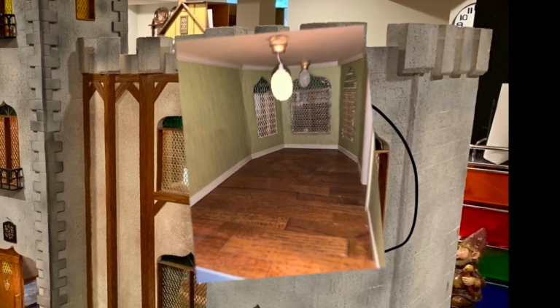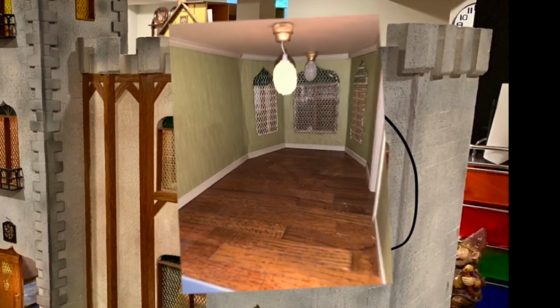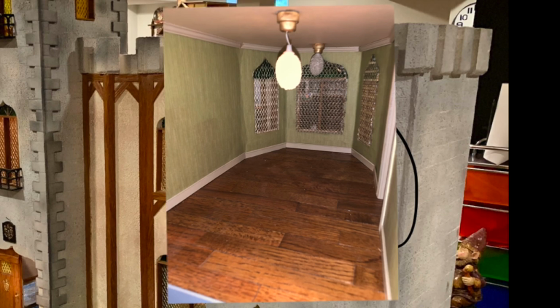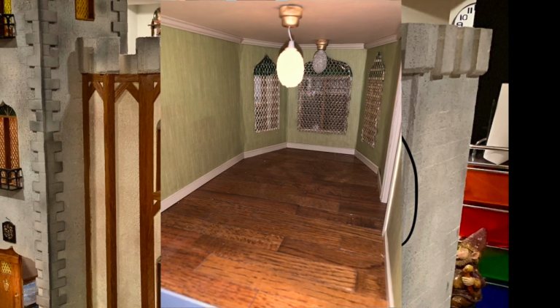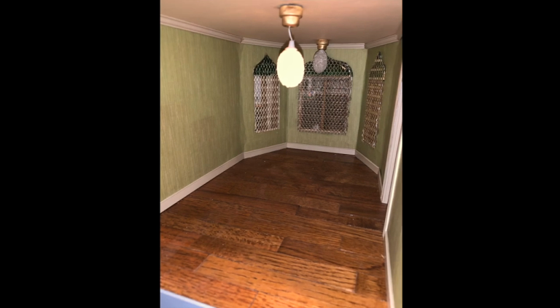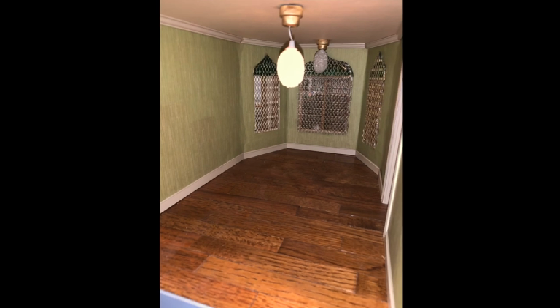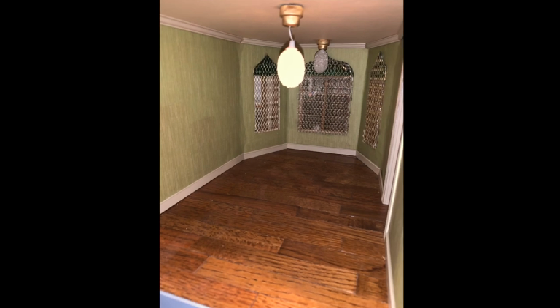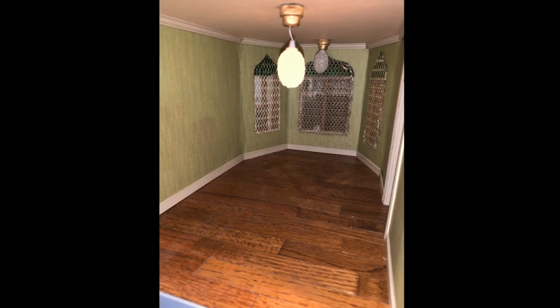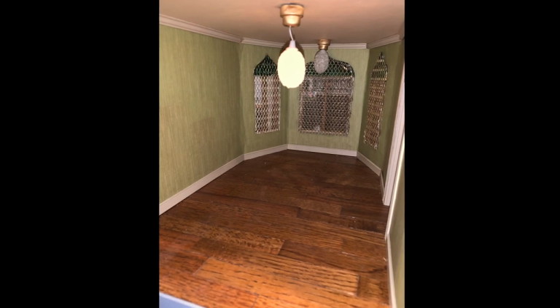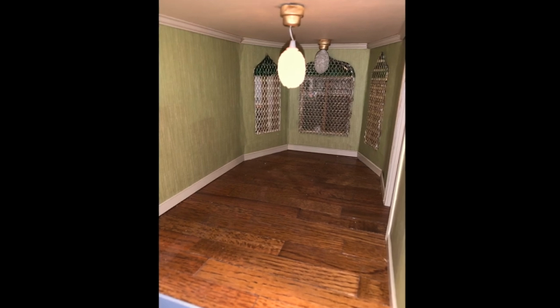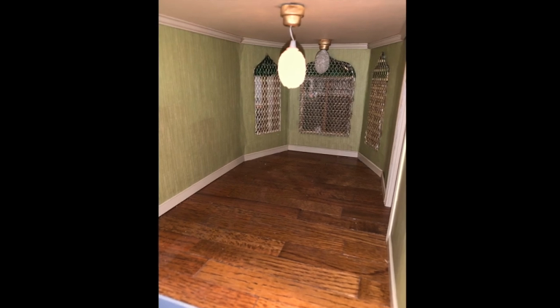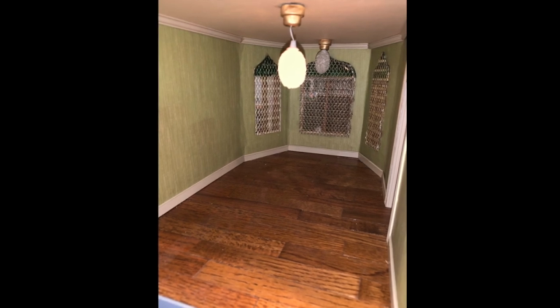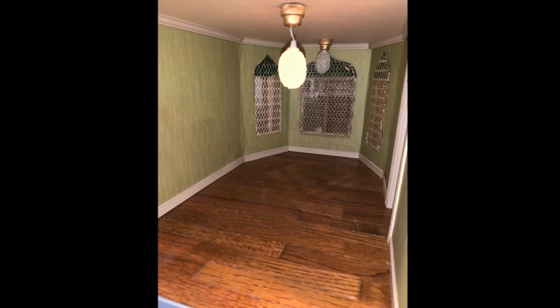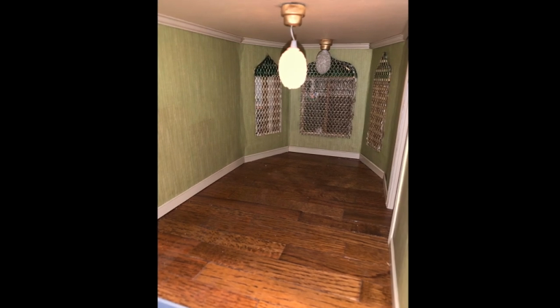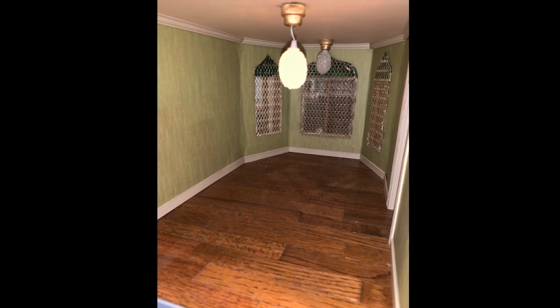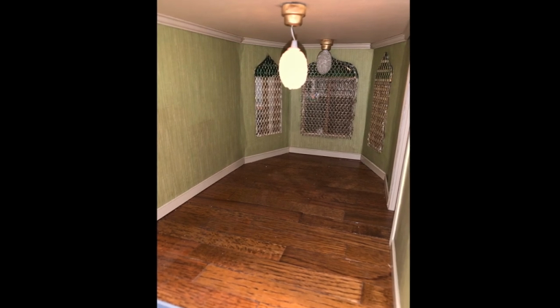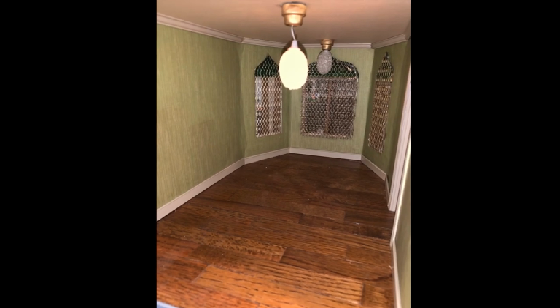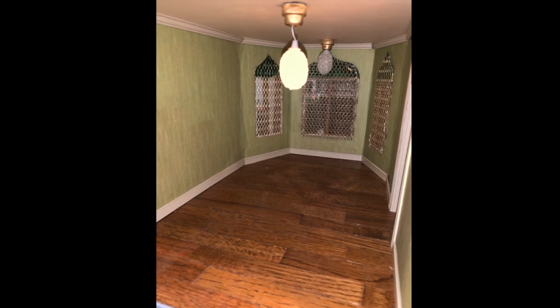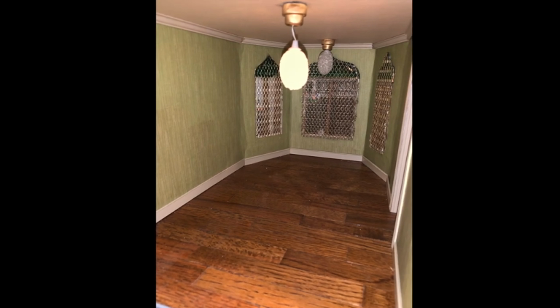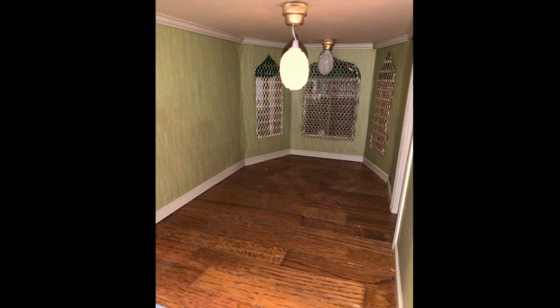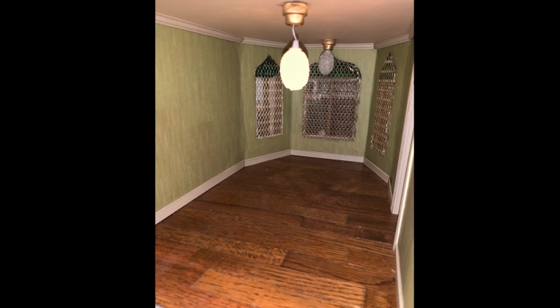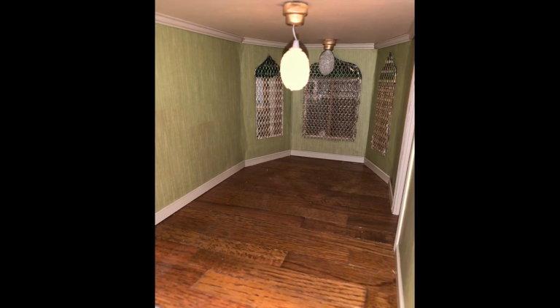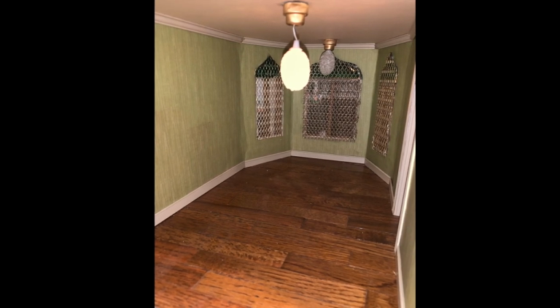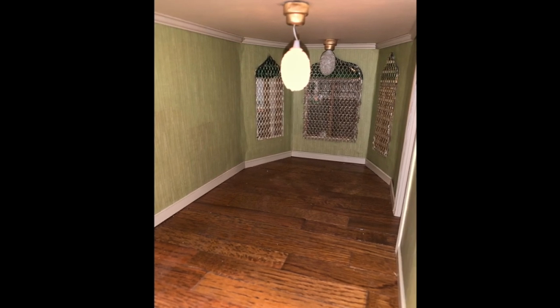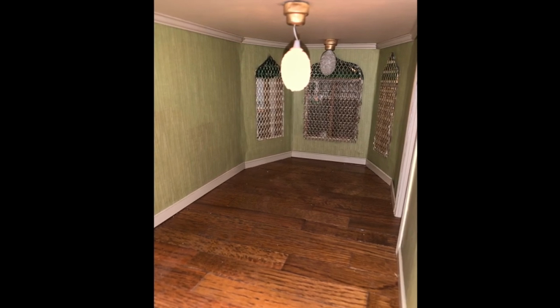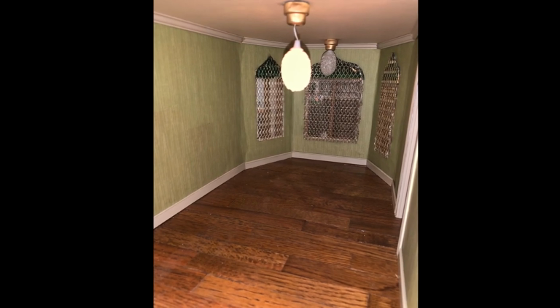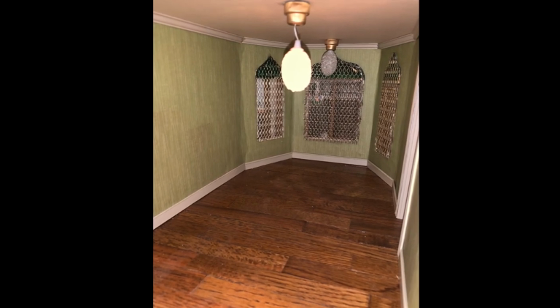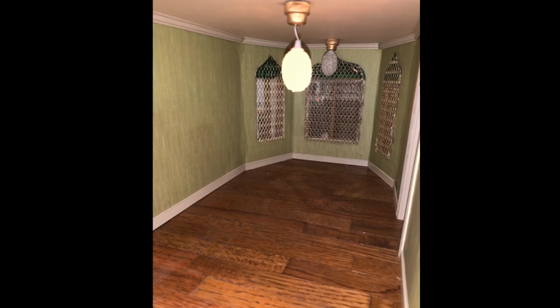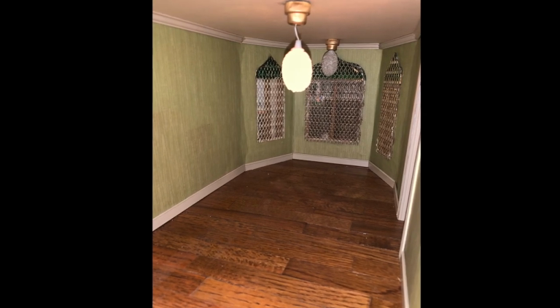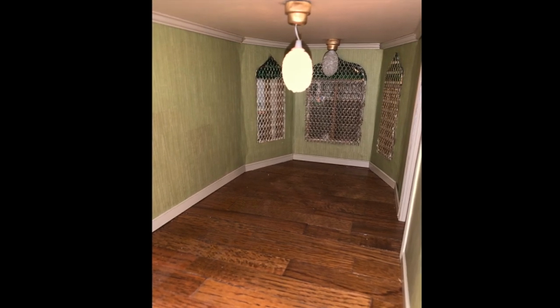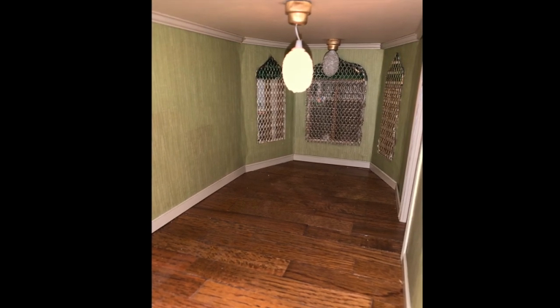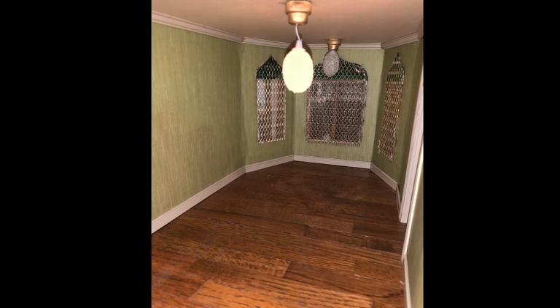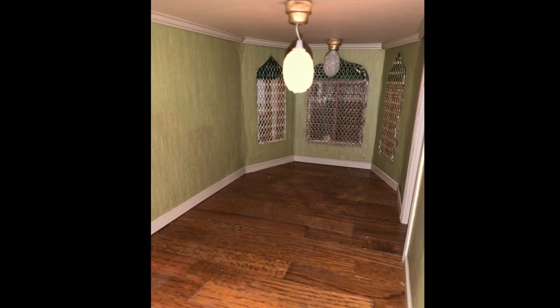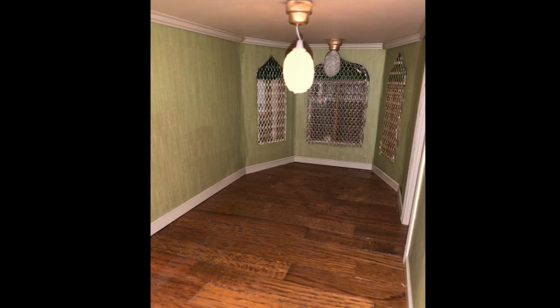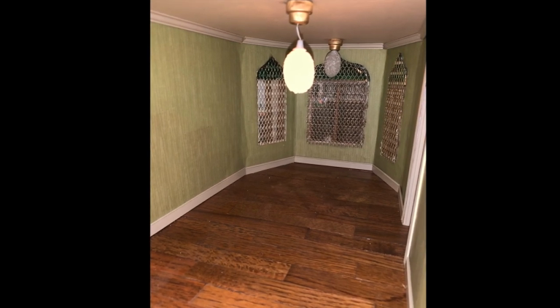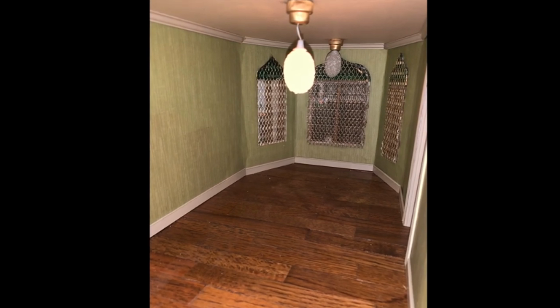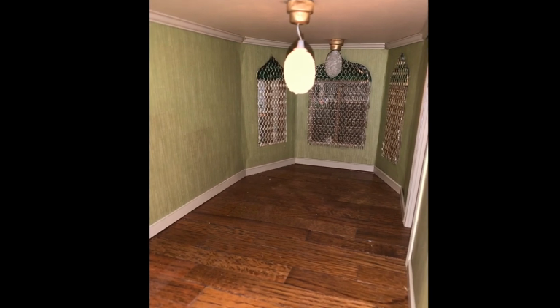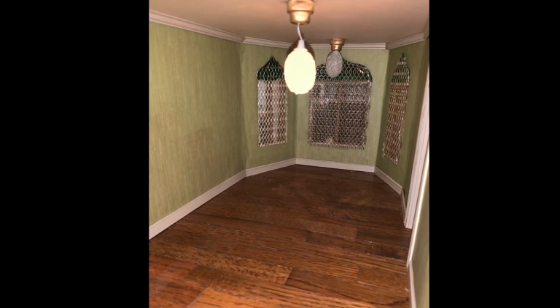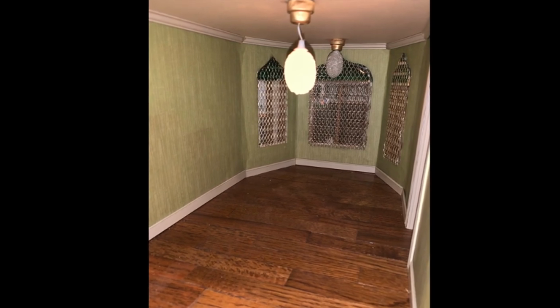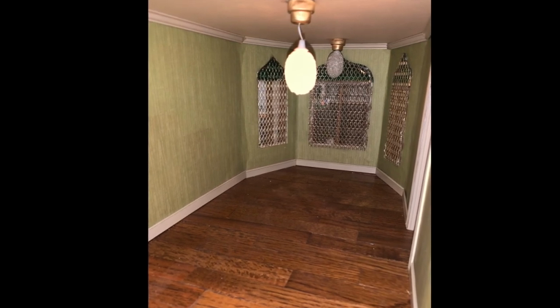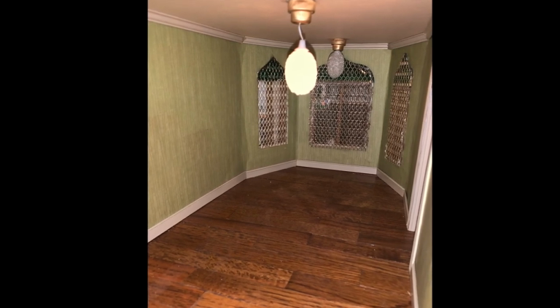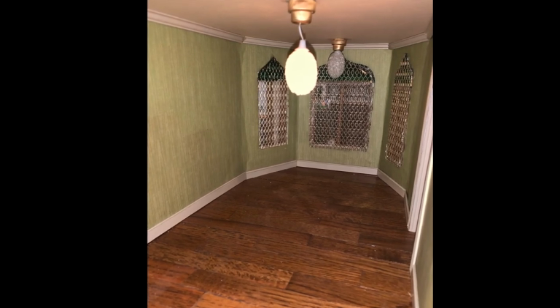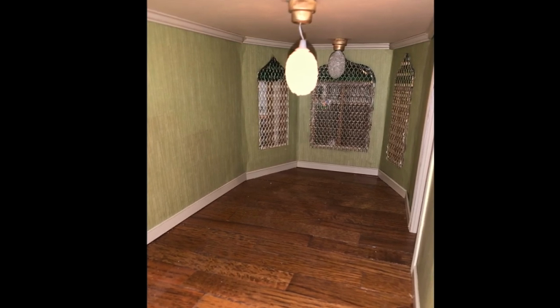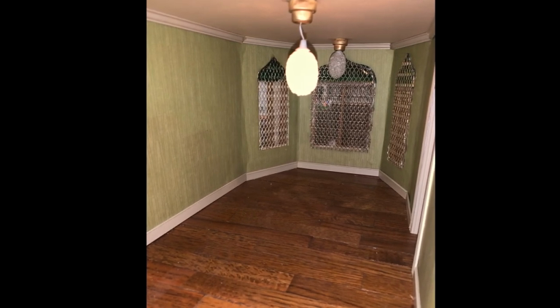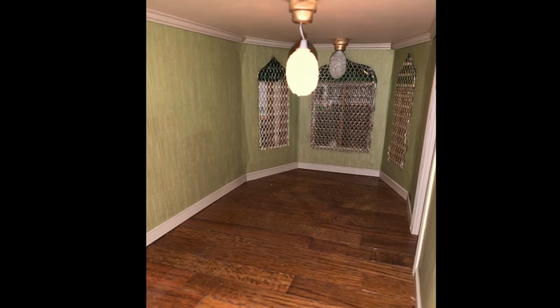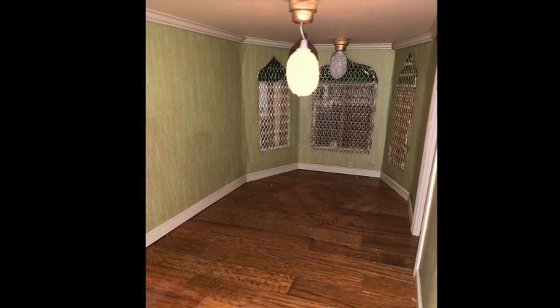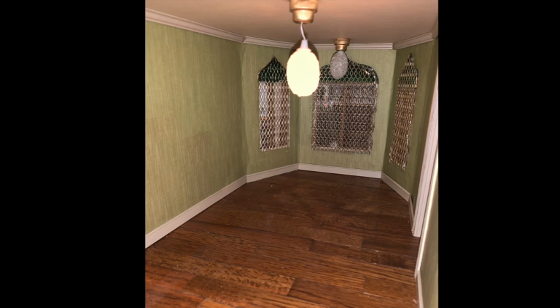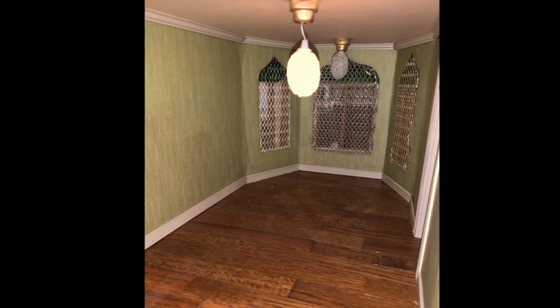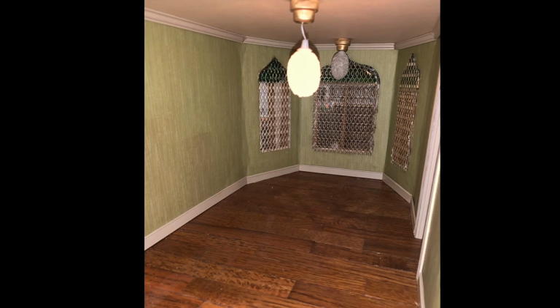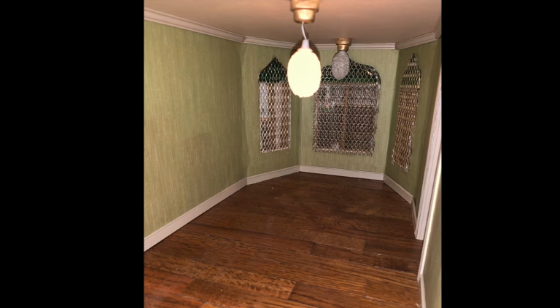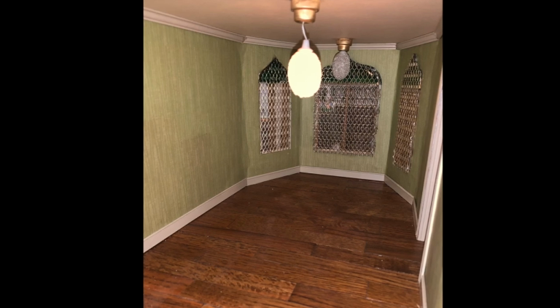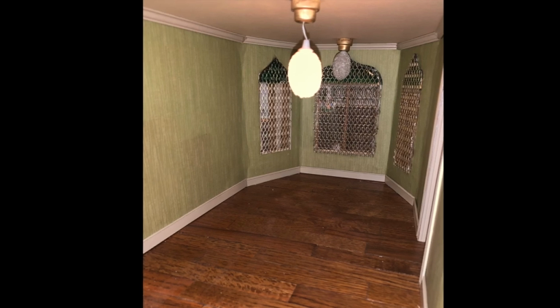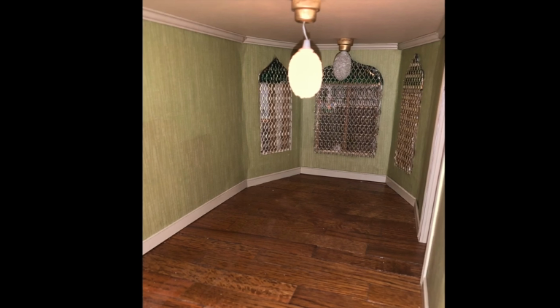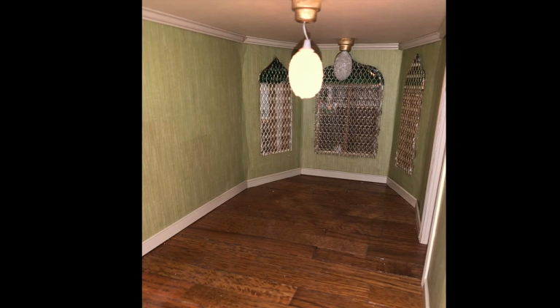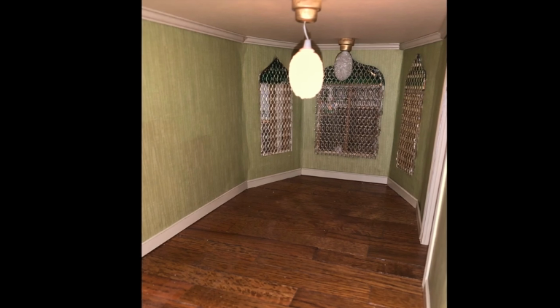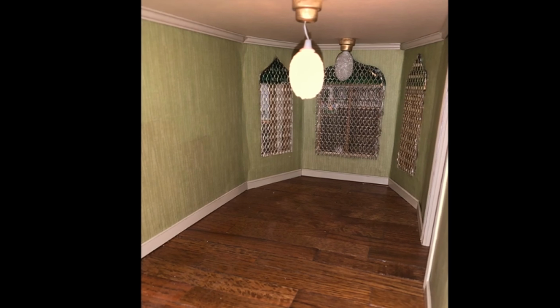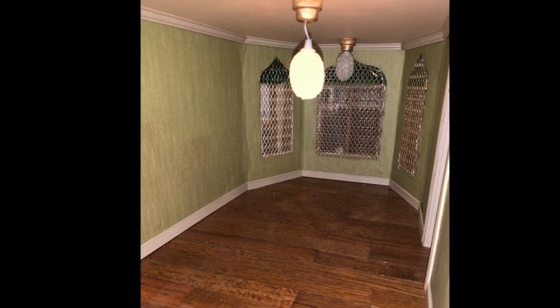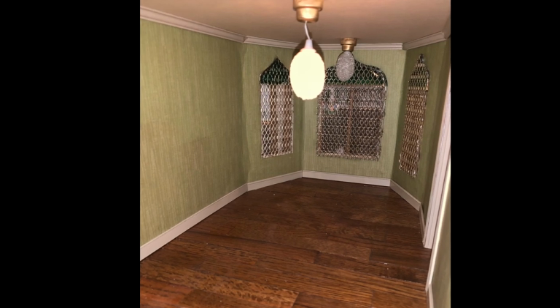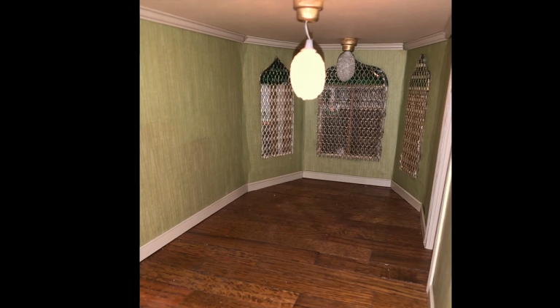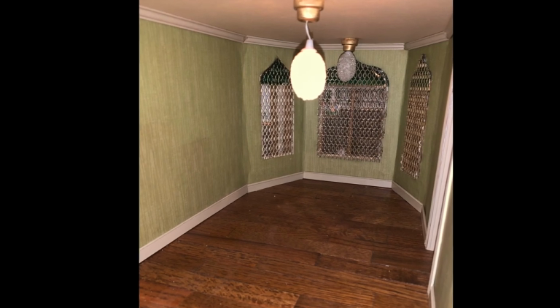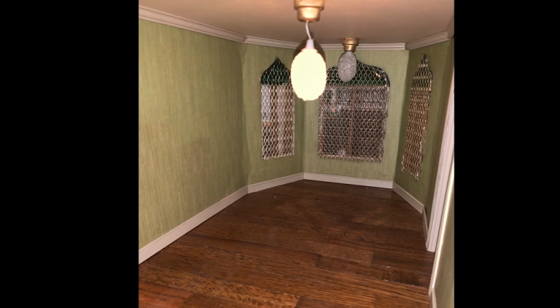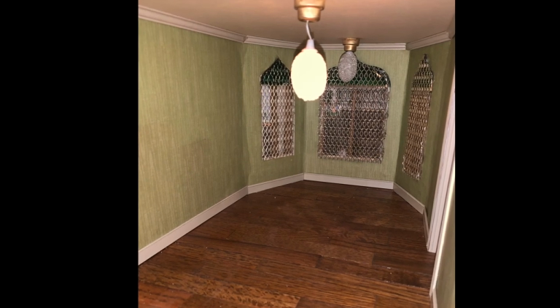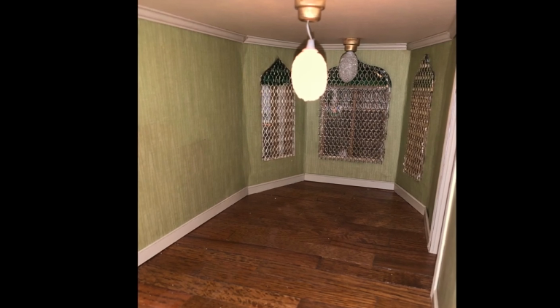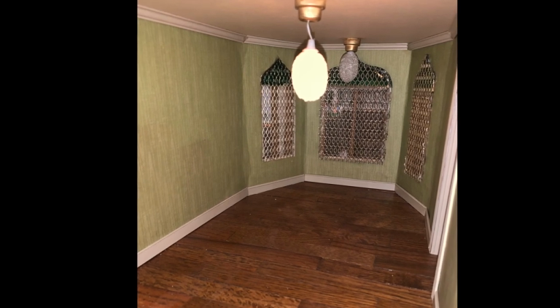Previously, this room was a bedroom. It had real-size pergo flooring, a cardboard ceiling, and some odd light fixtures.